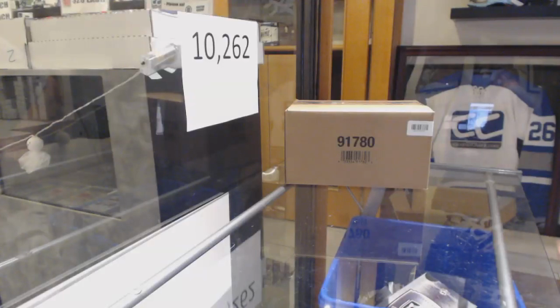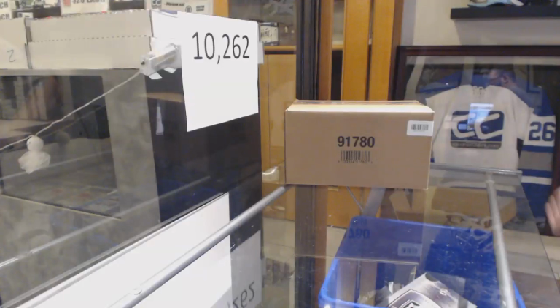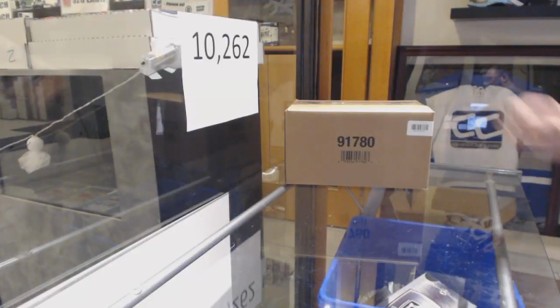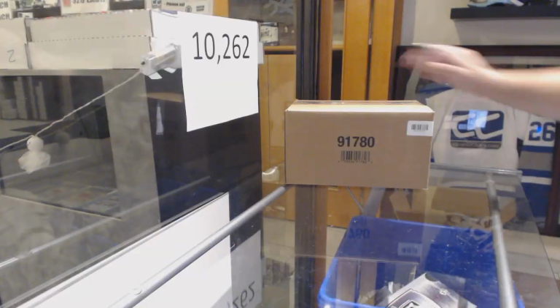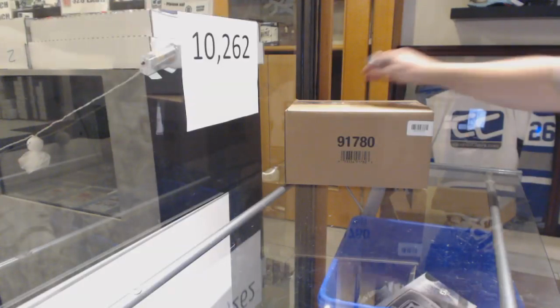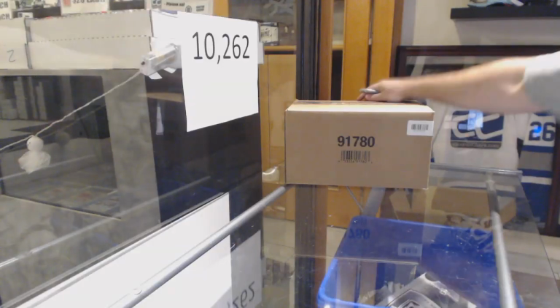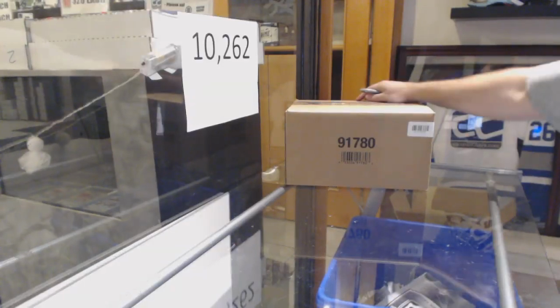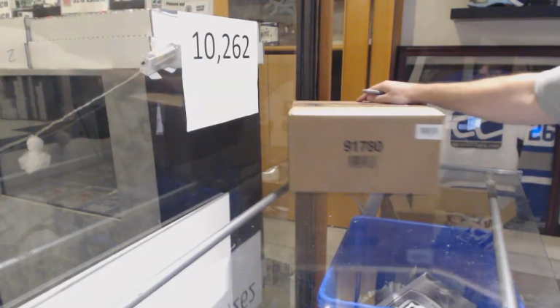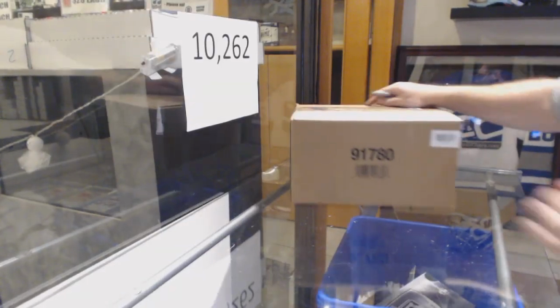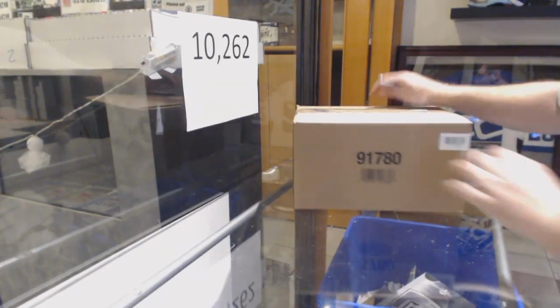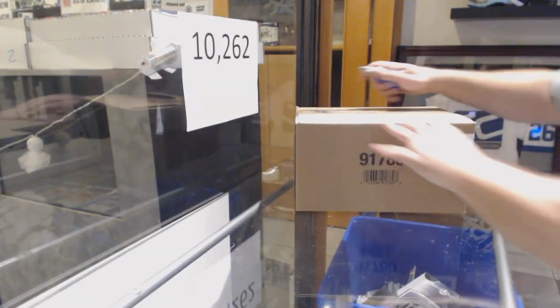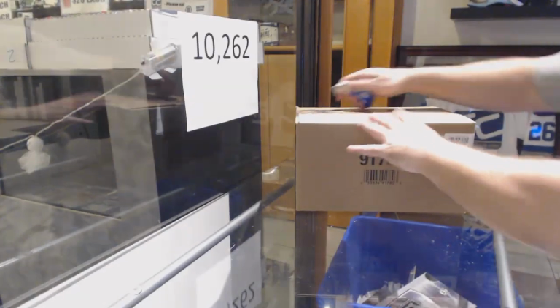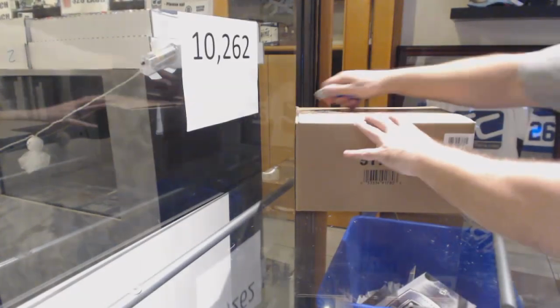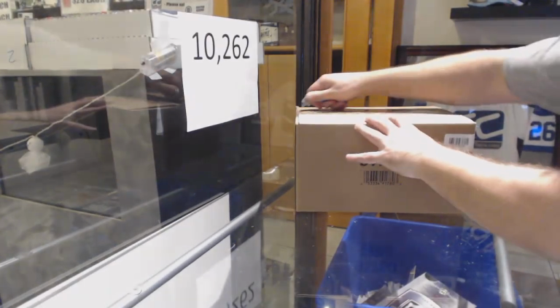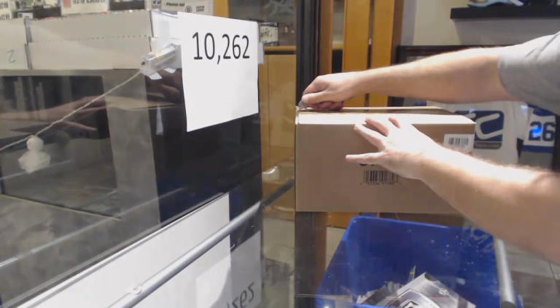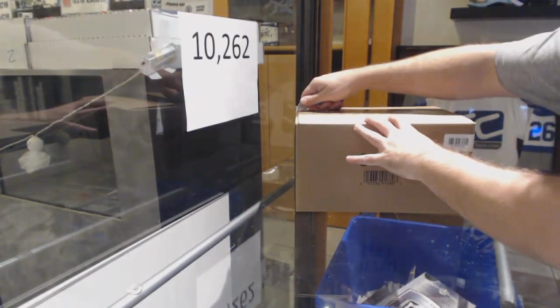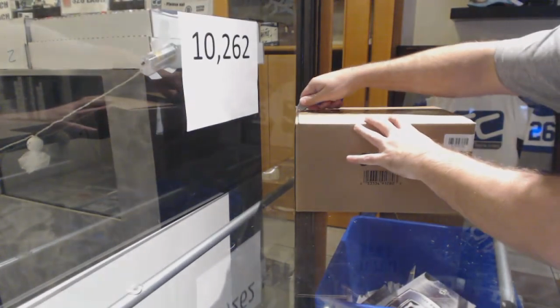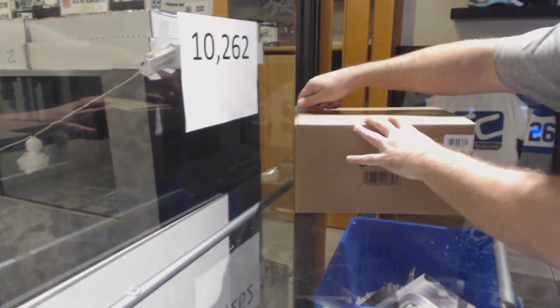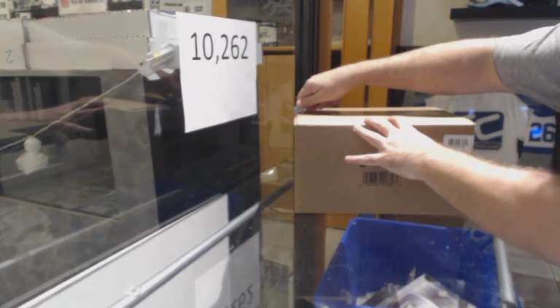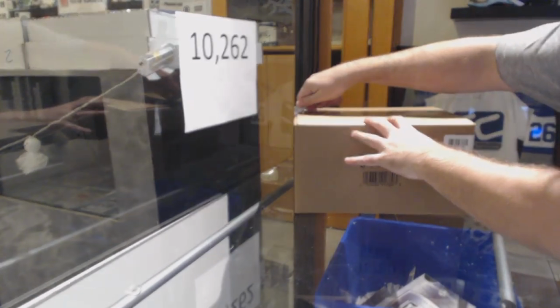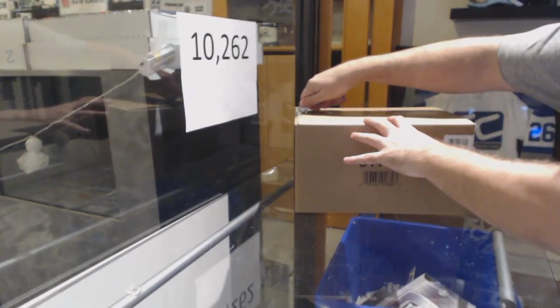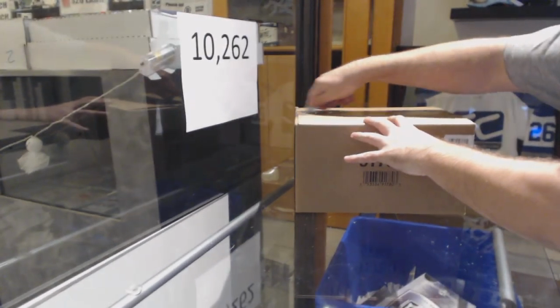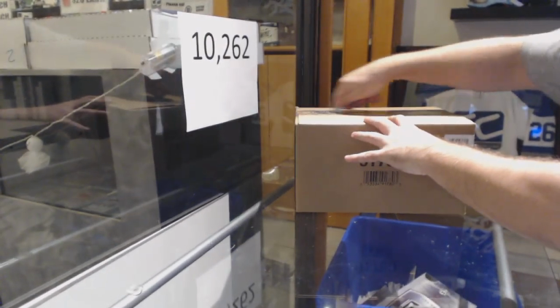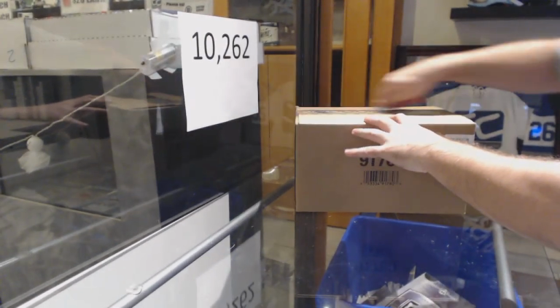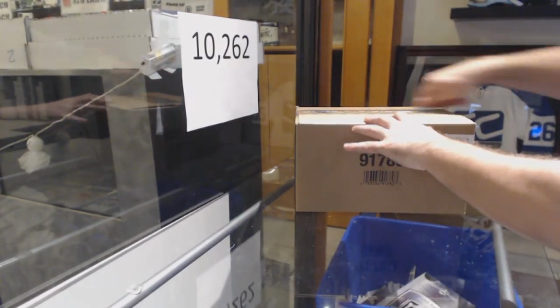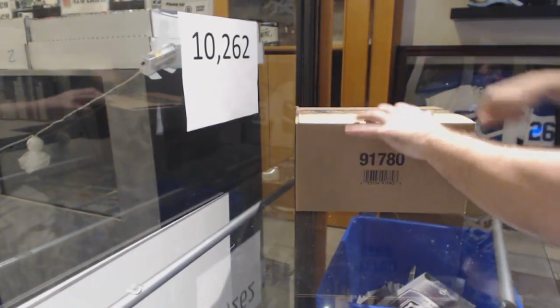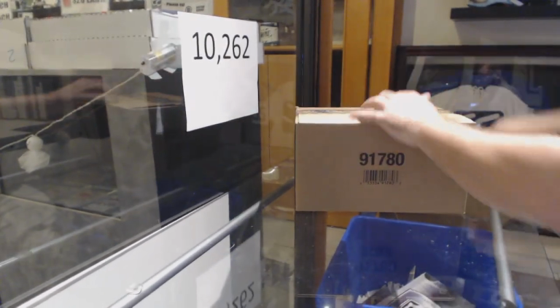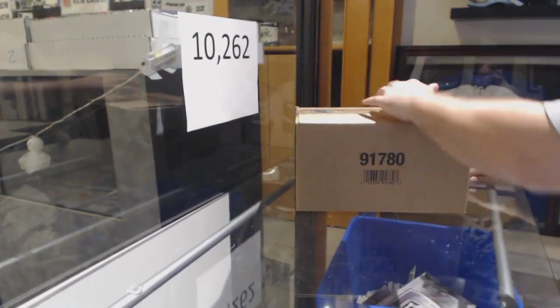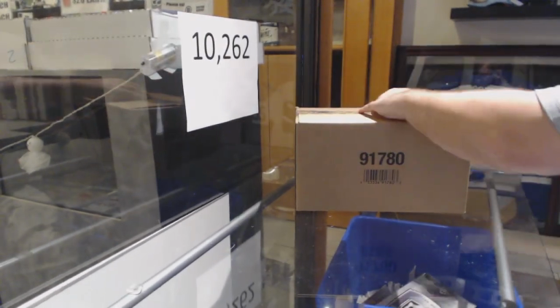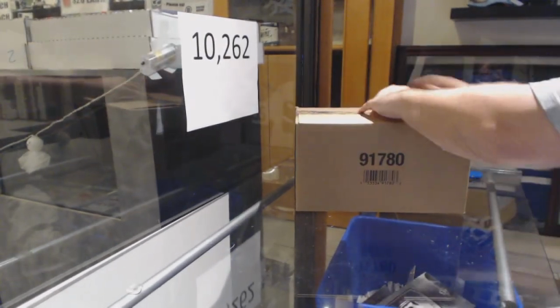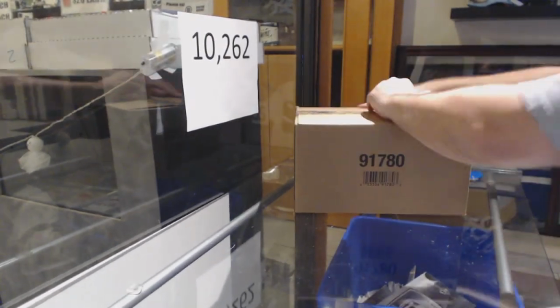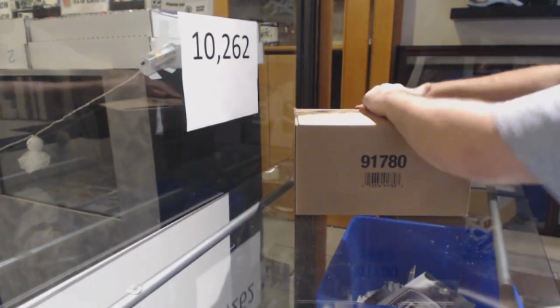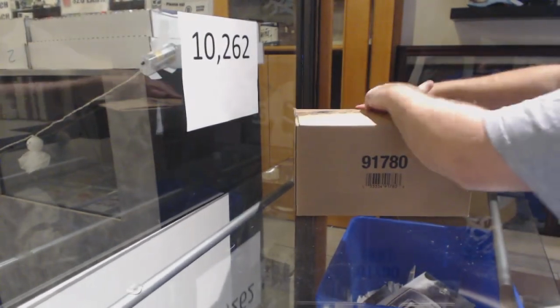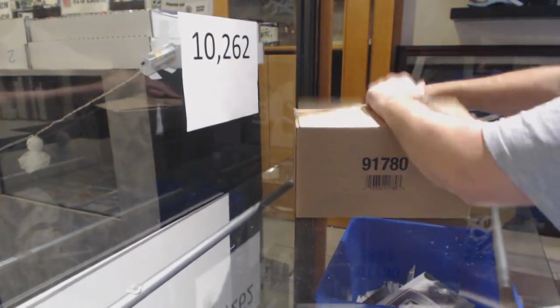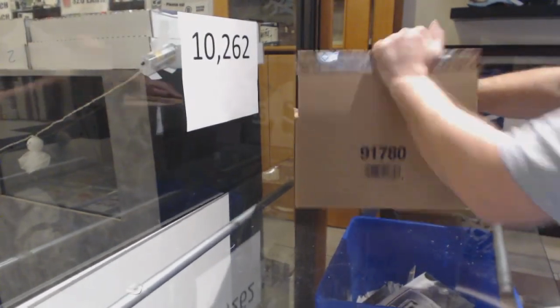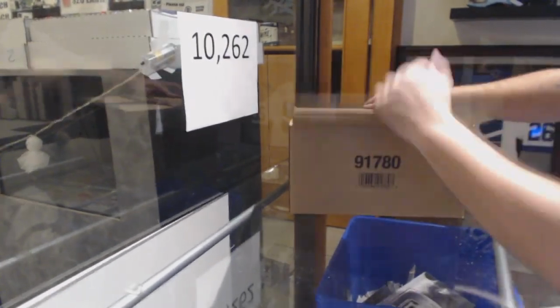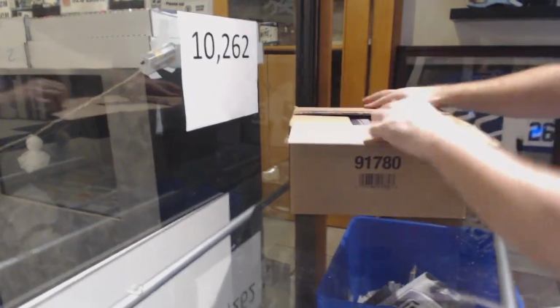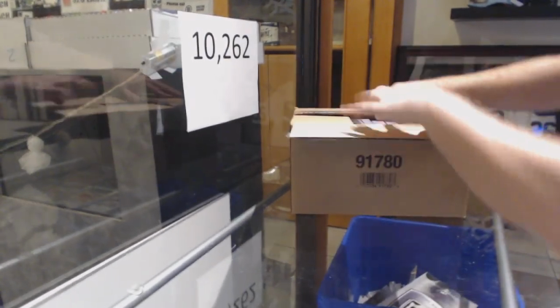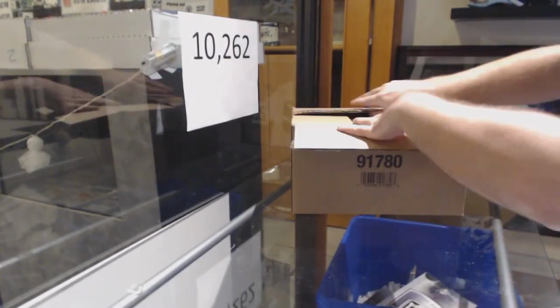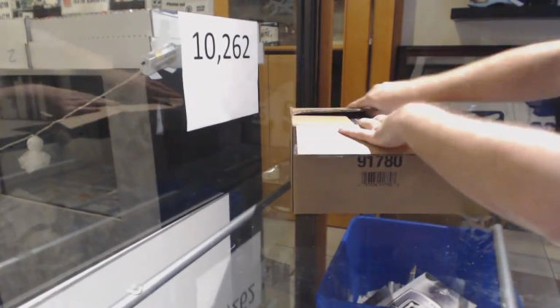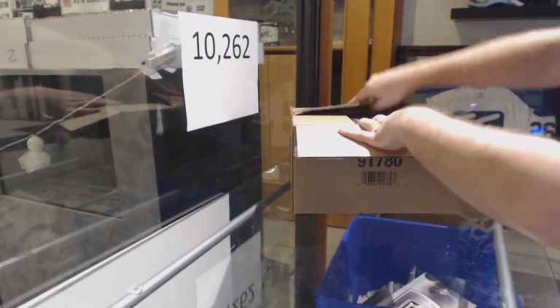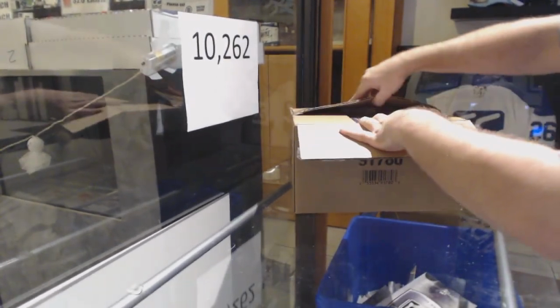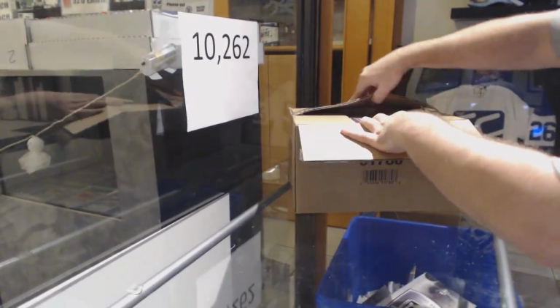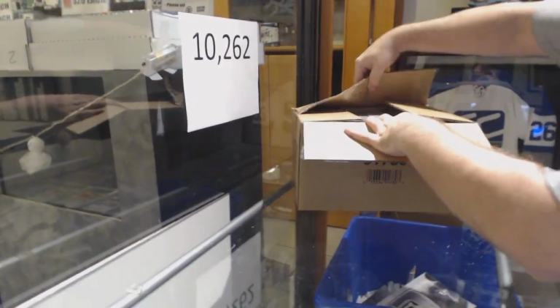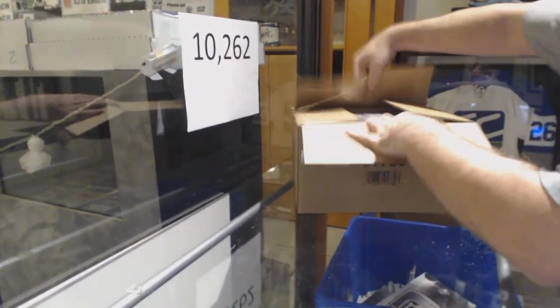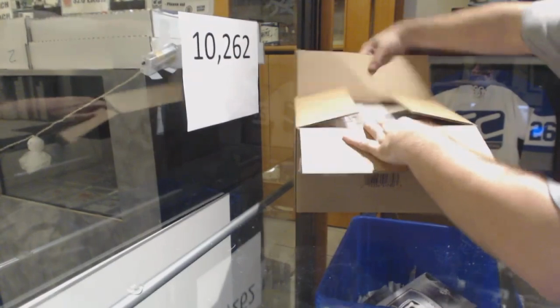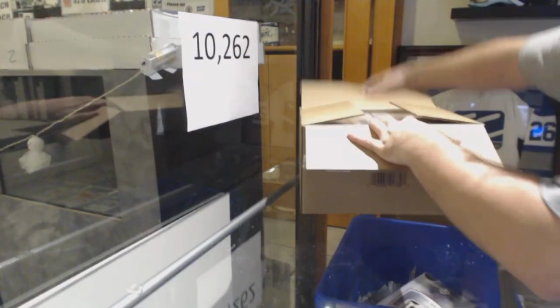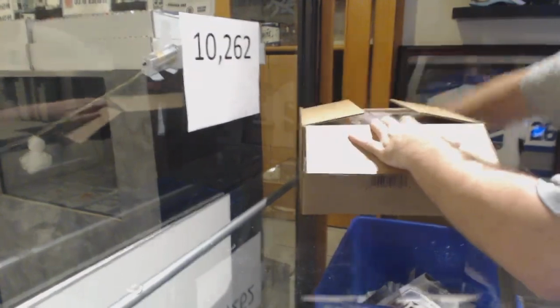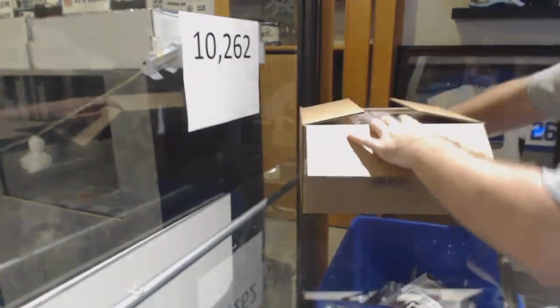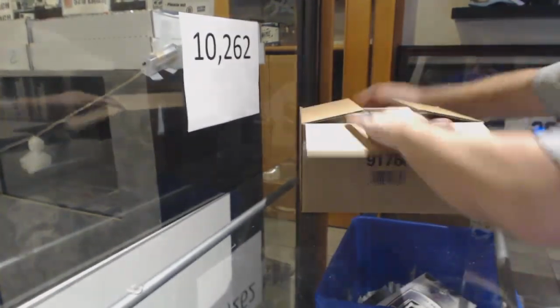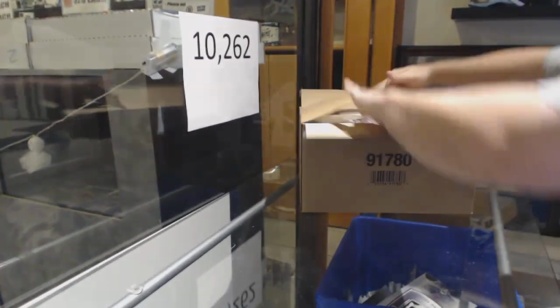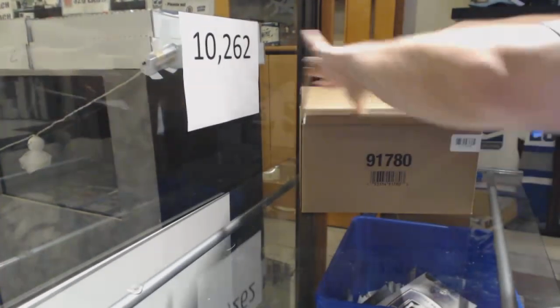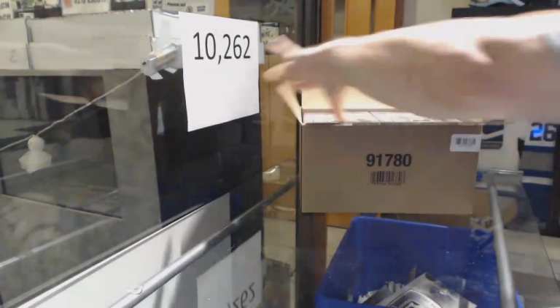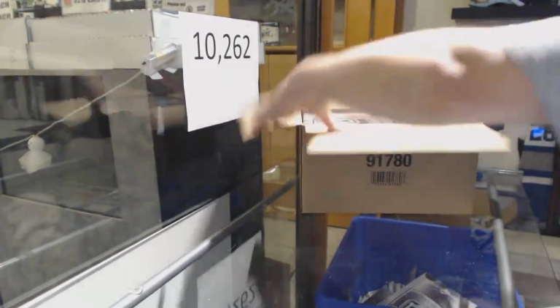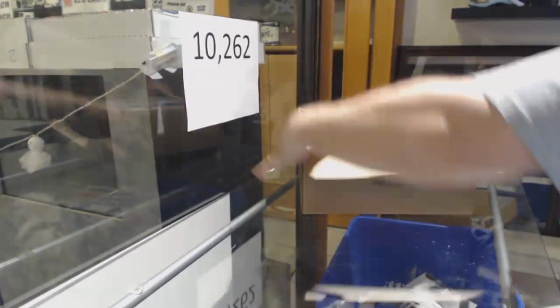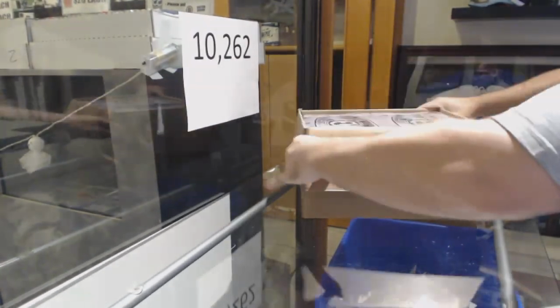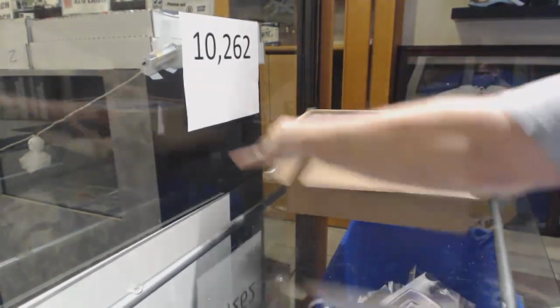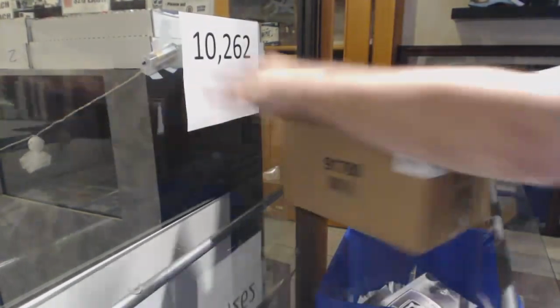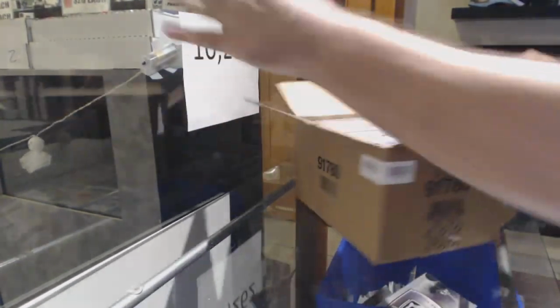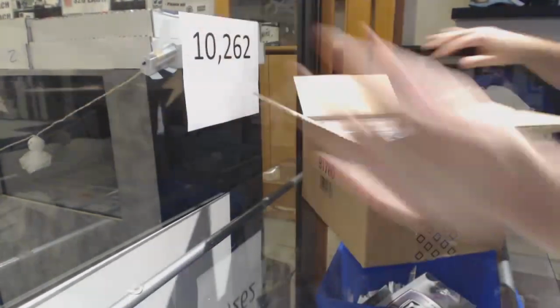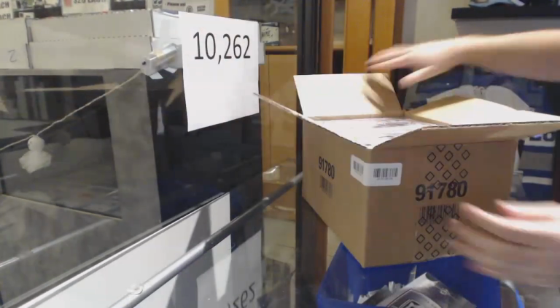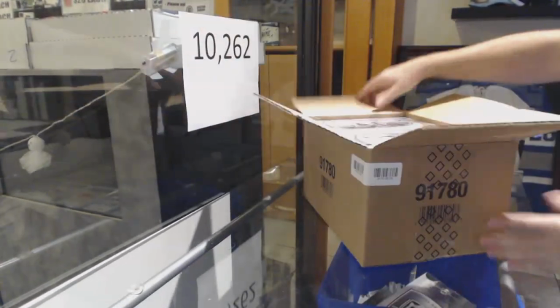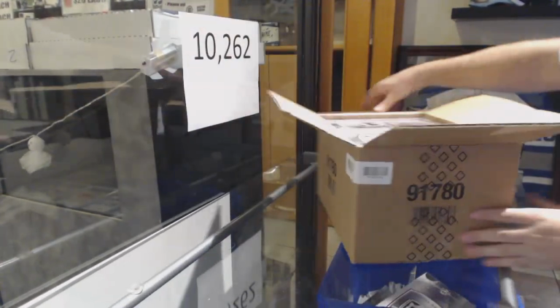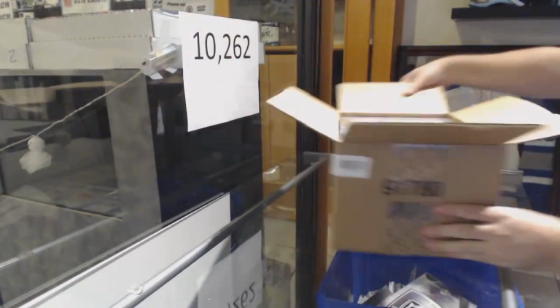Here we go, starting off C&C Break number 10,262. We have yet another six-tin case of the Cup.